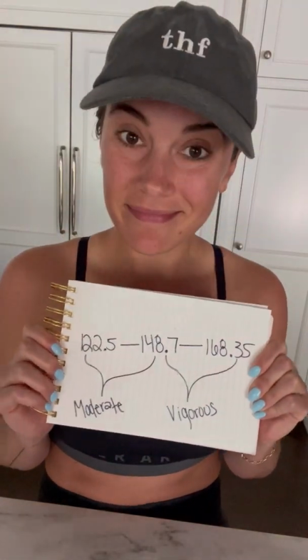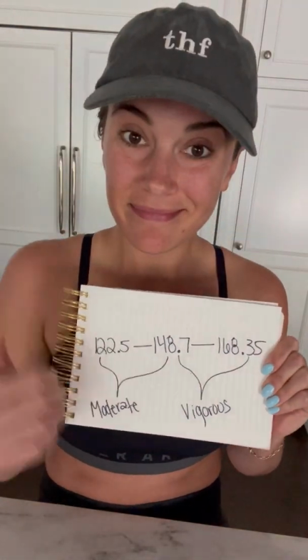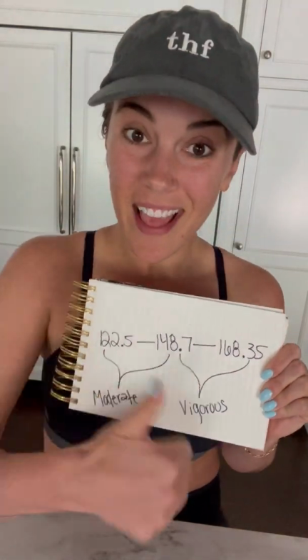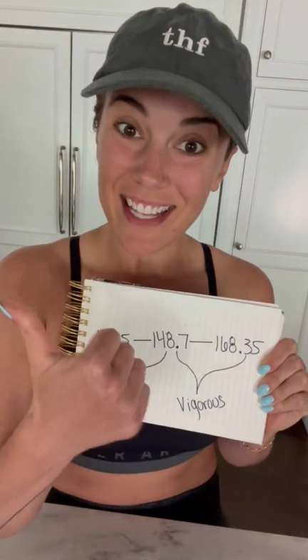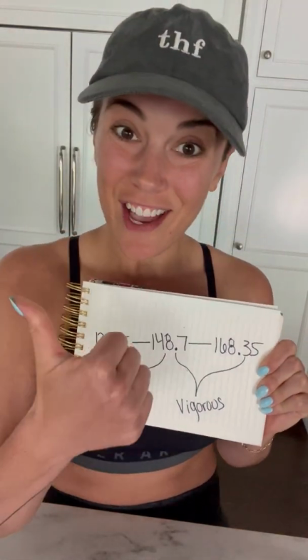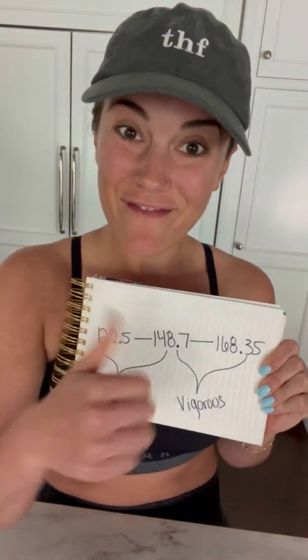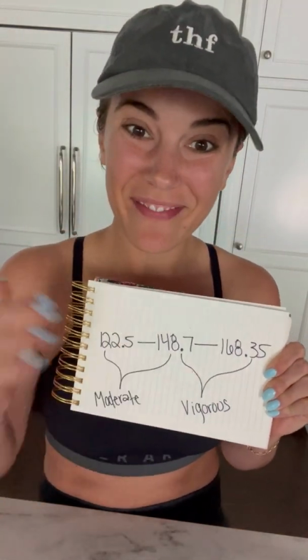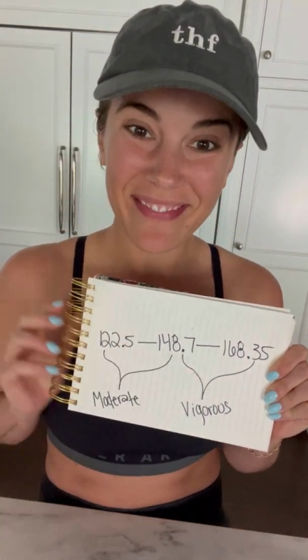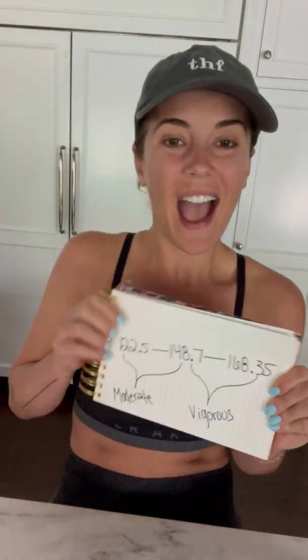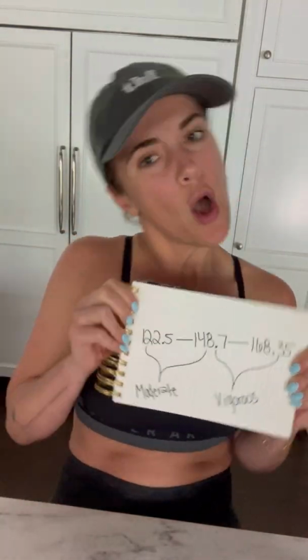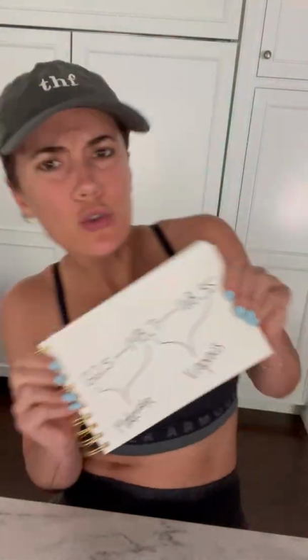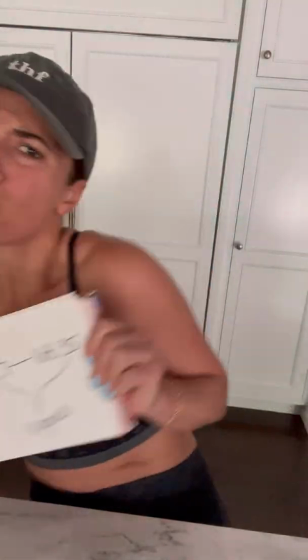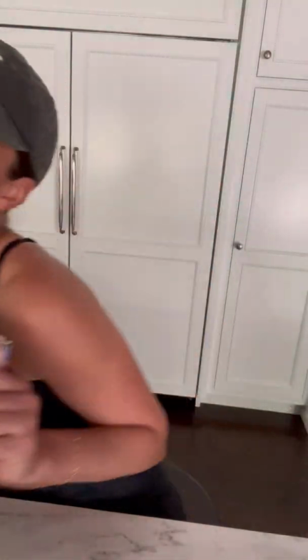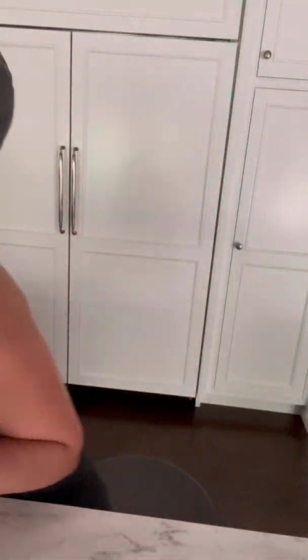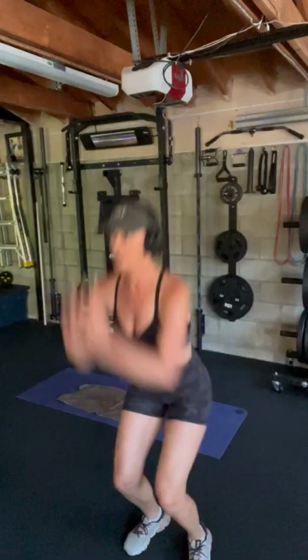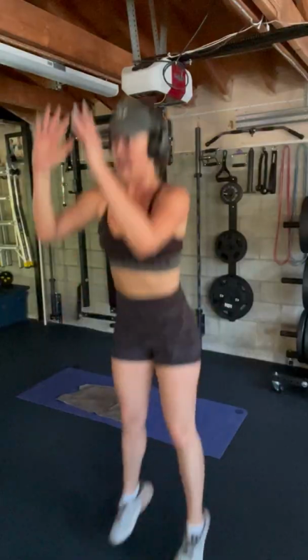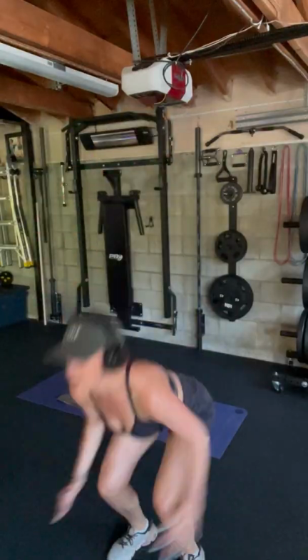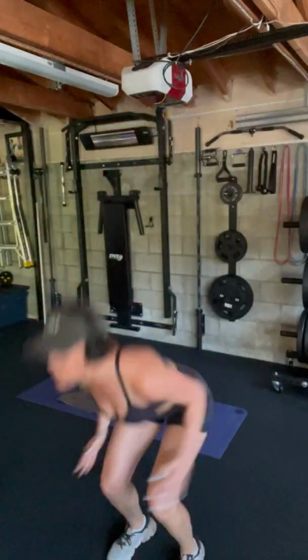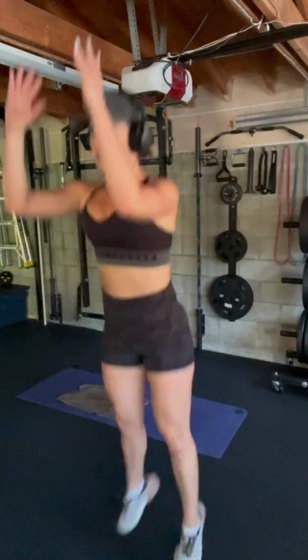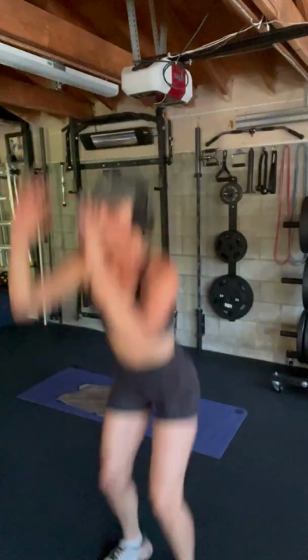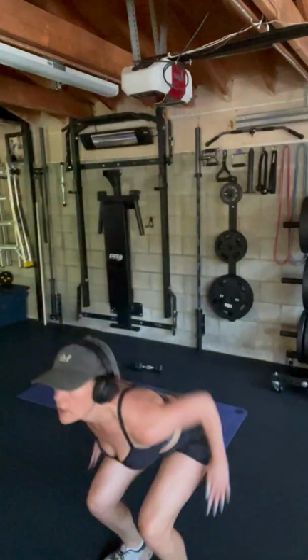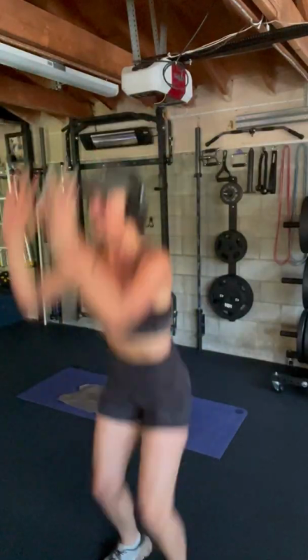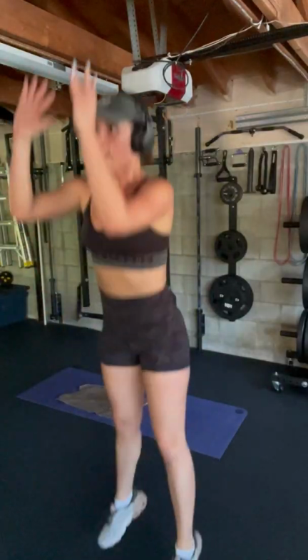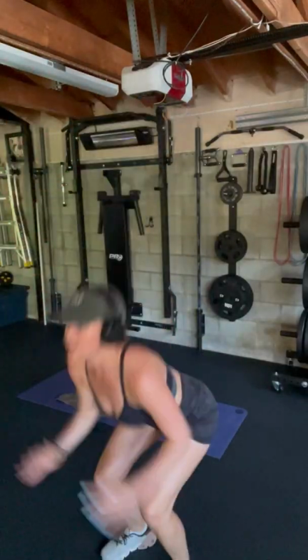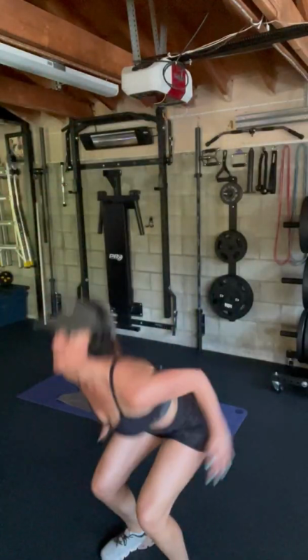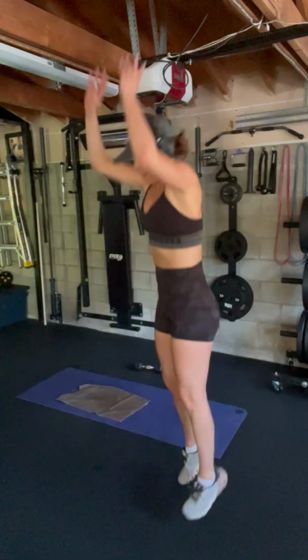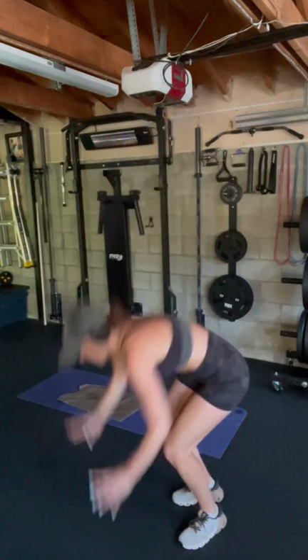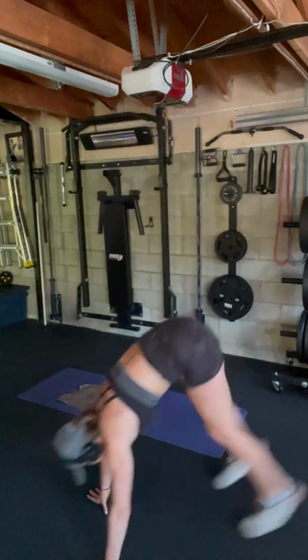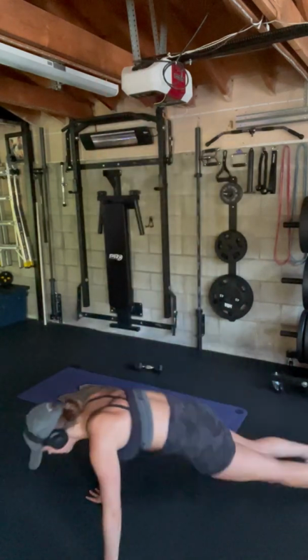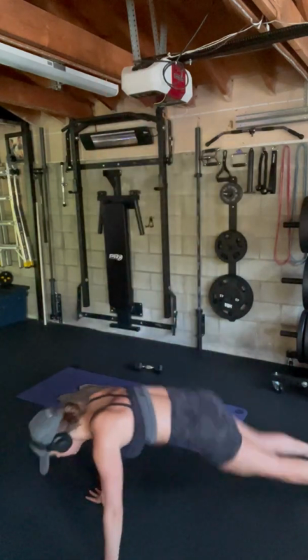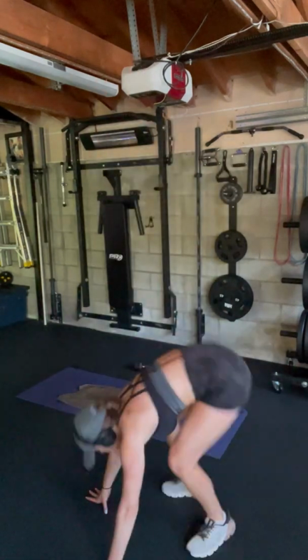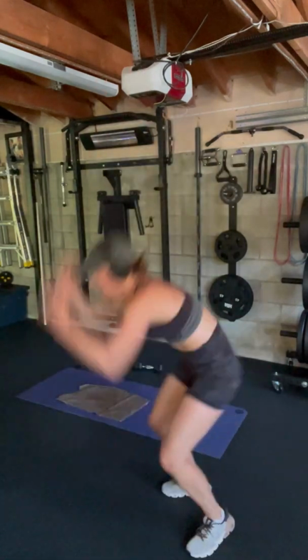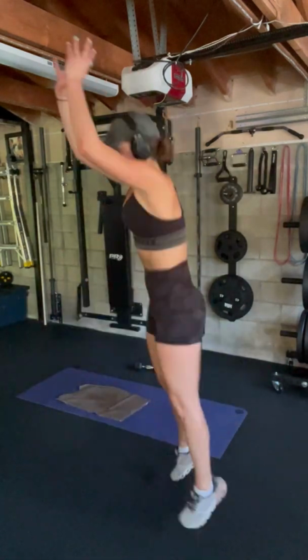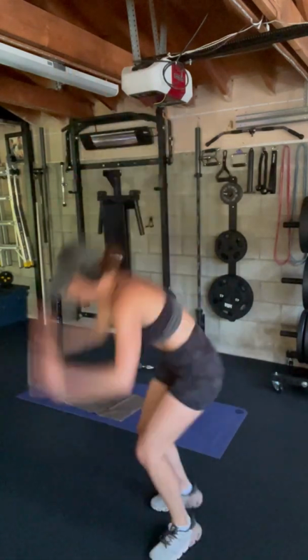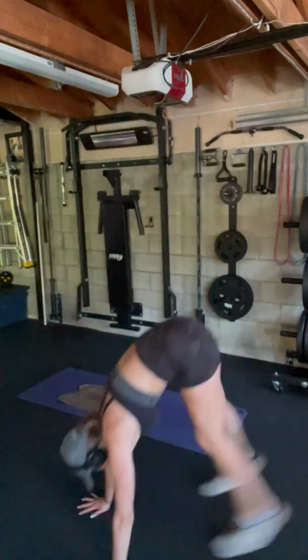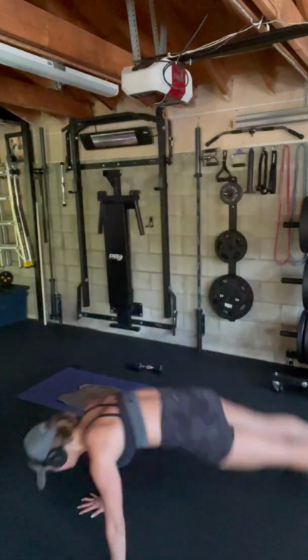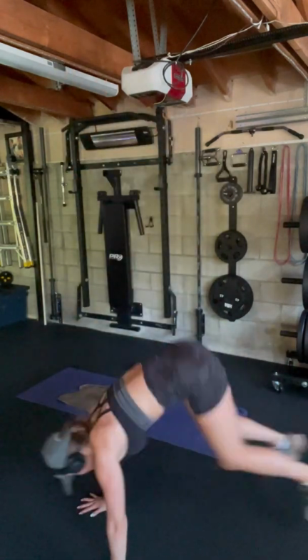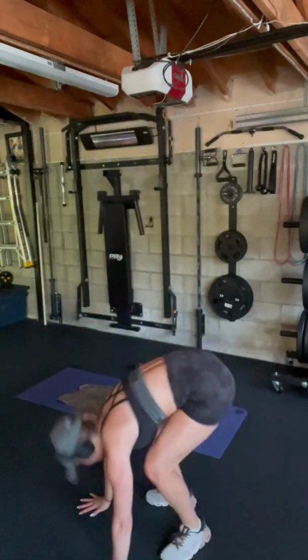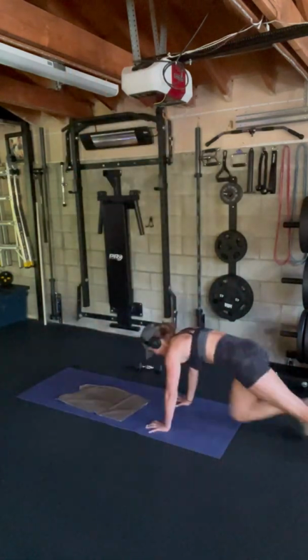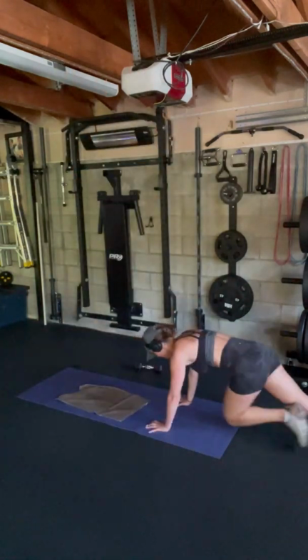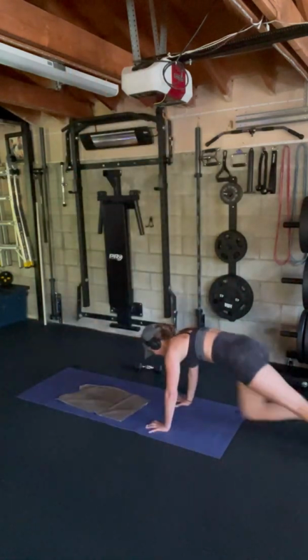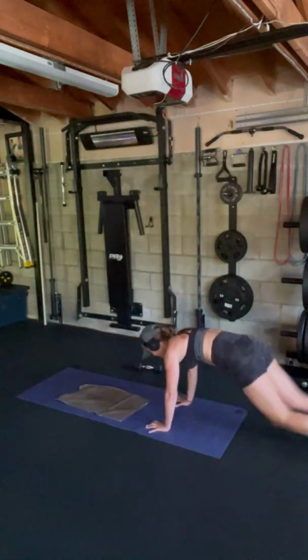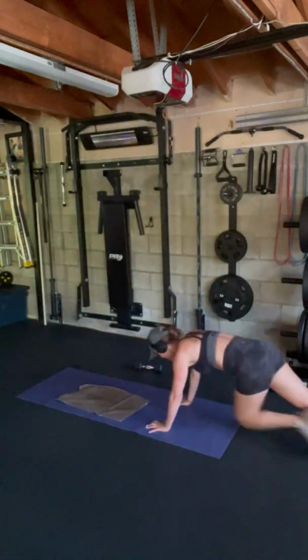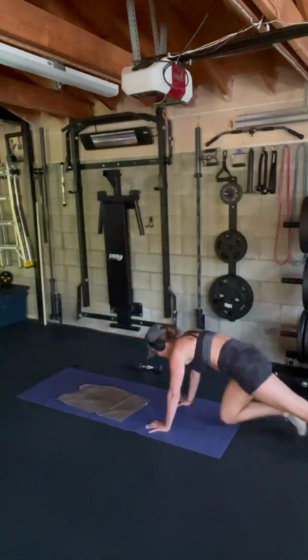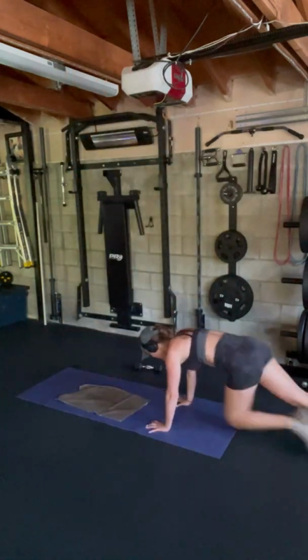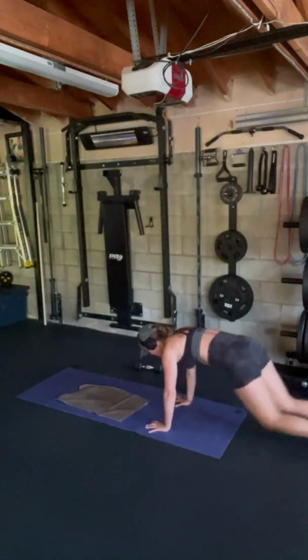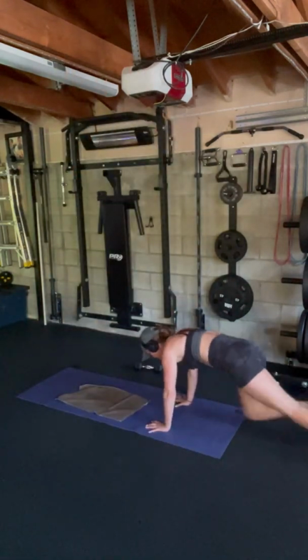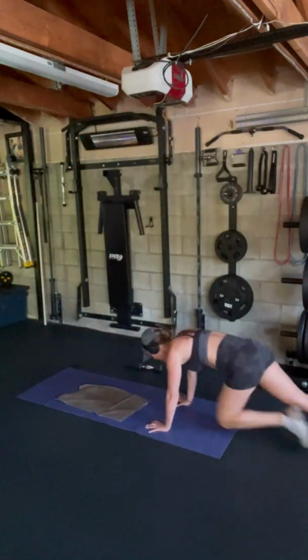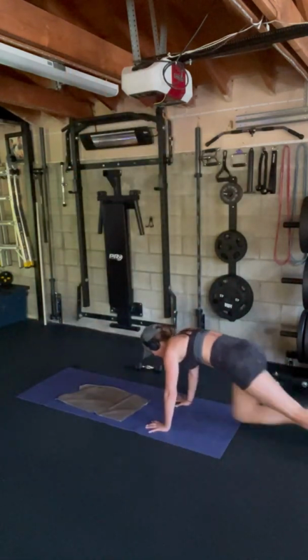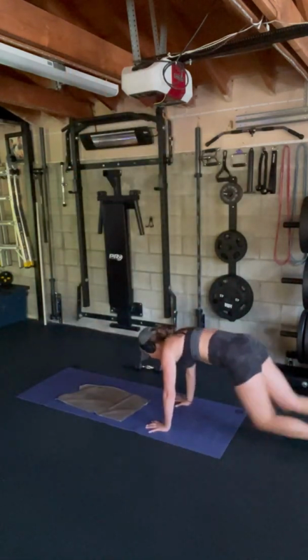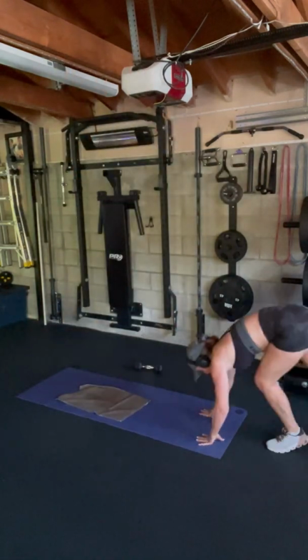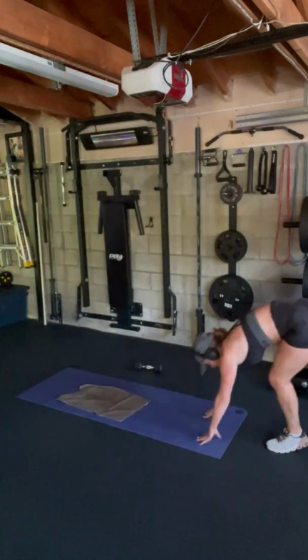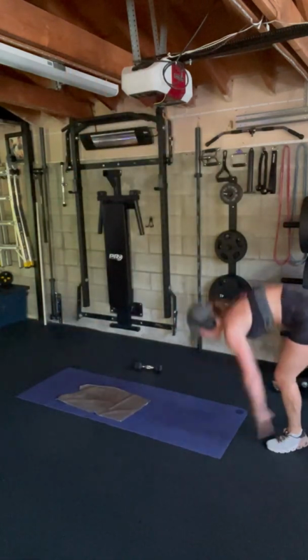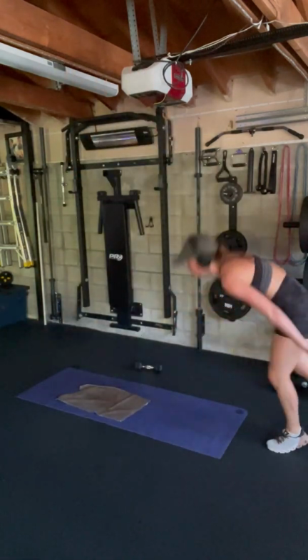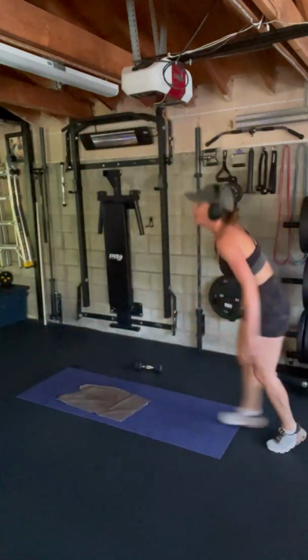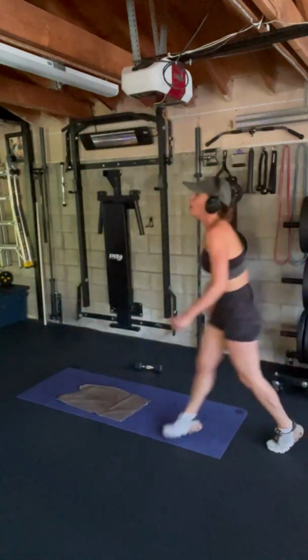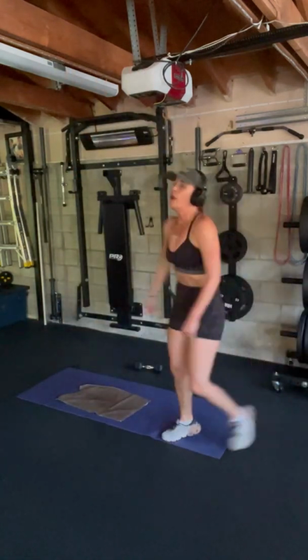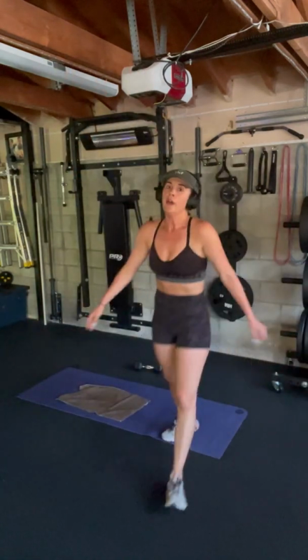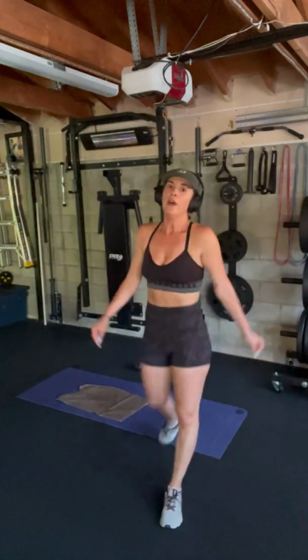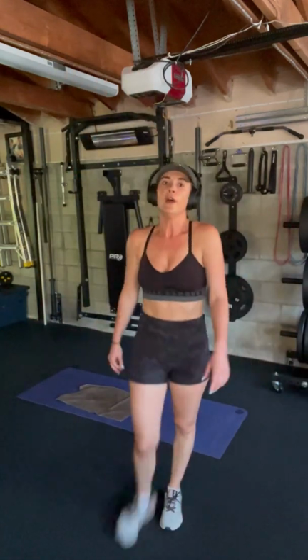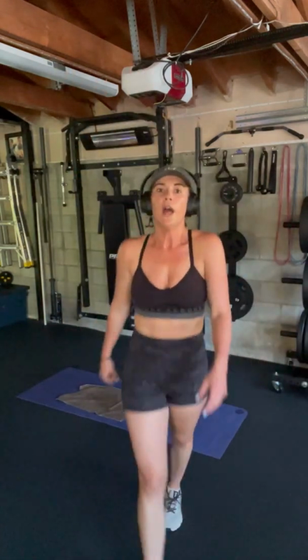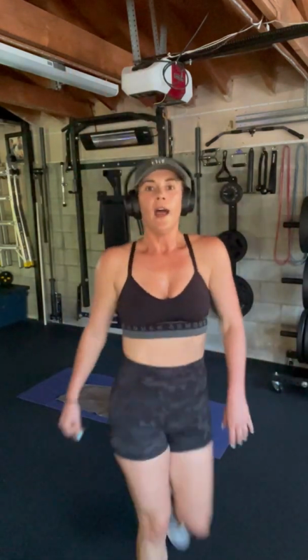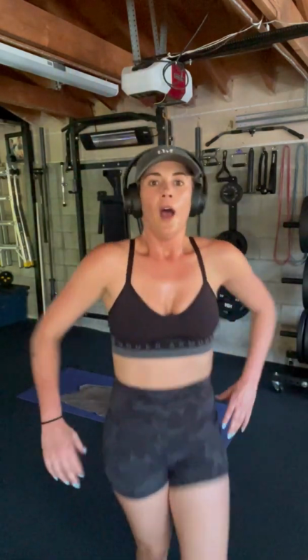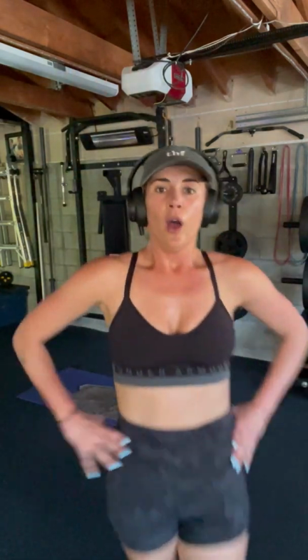Once you have your zone figured out, you have a great jumping off point for your fitness journey. If you're just starting out, aim for the lower end of your zone. But if you're a veteran, go ahead and try to push yourself.